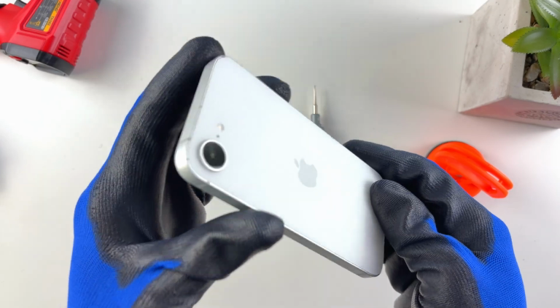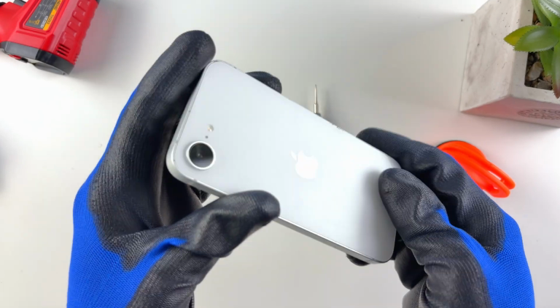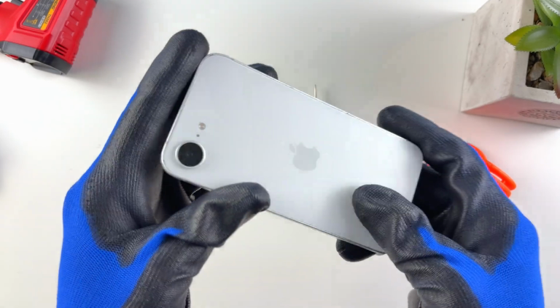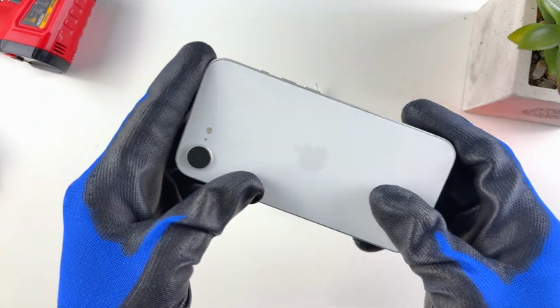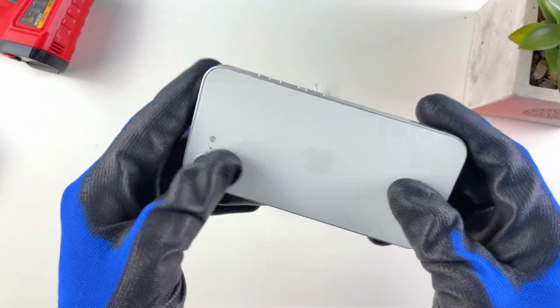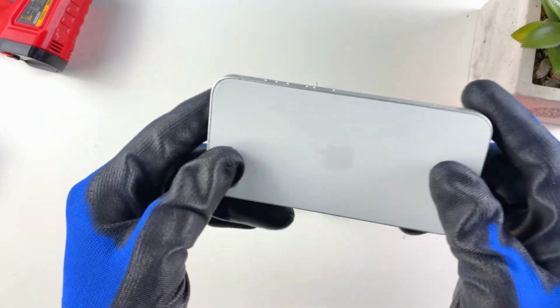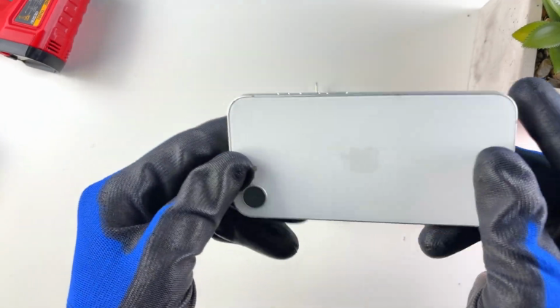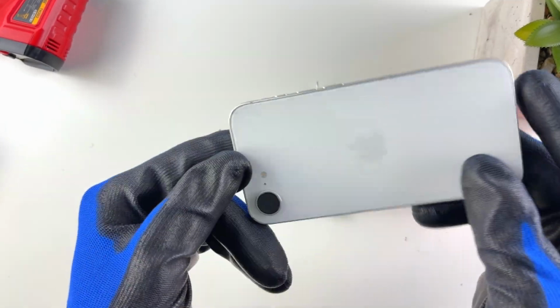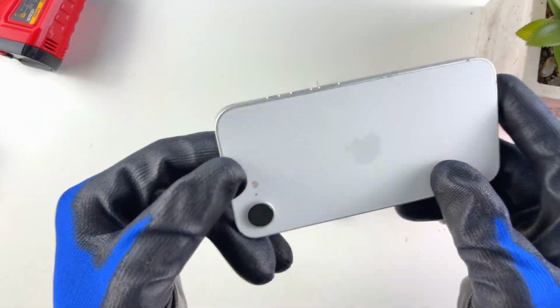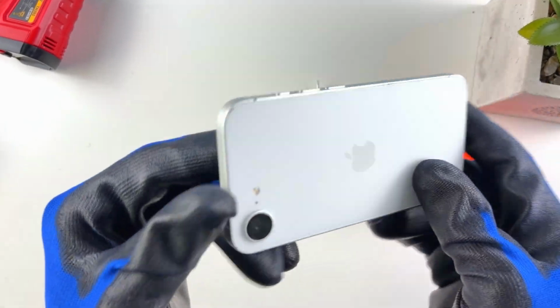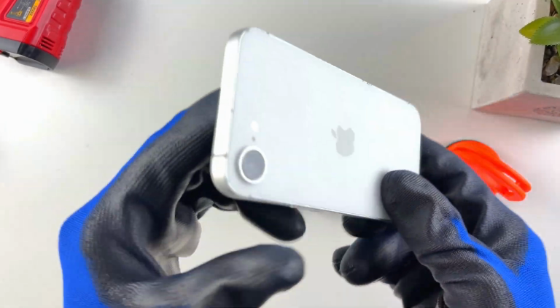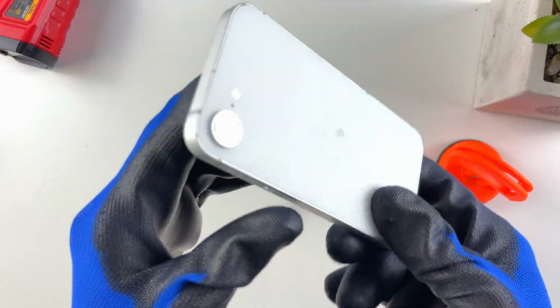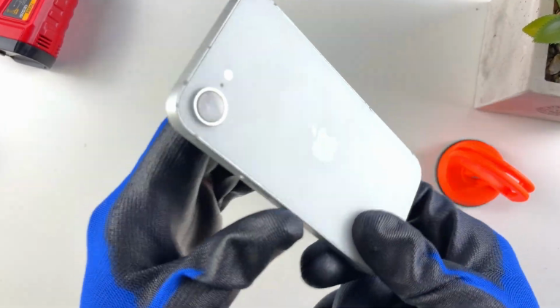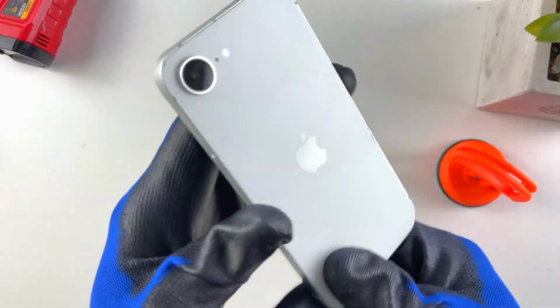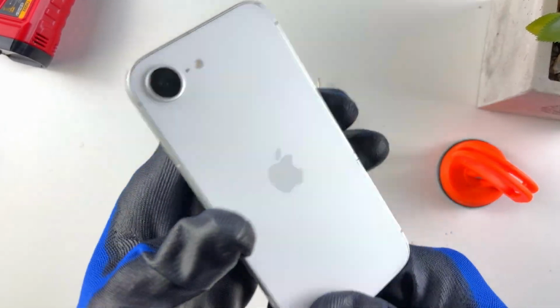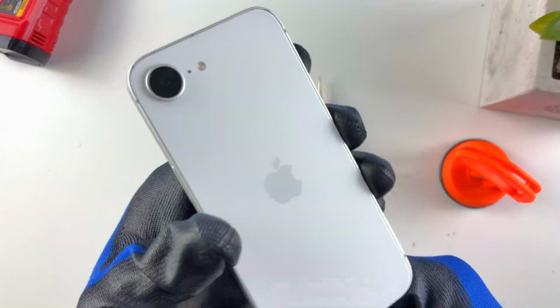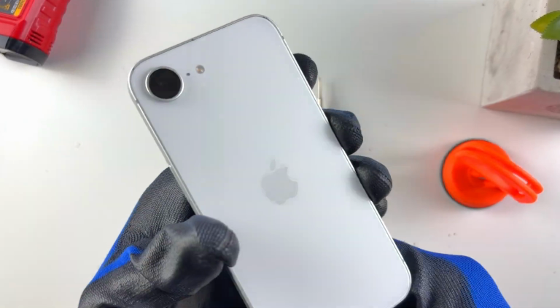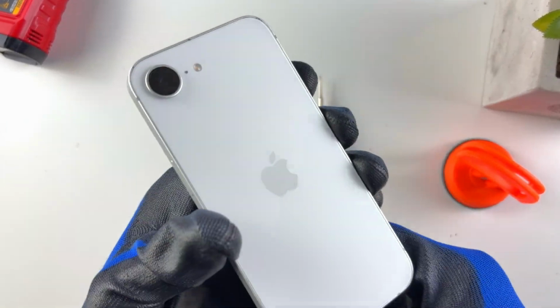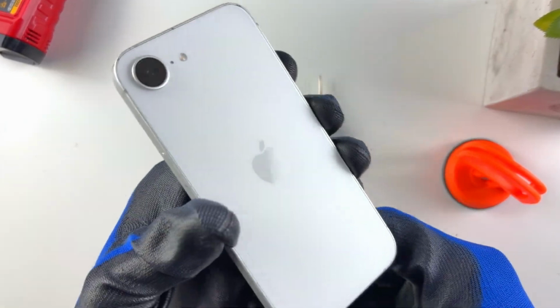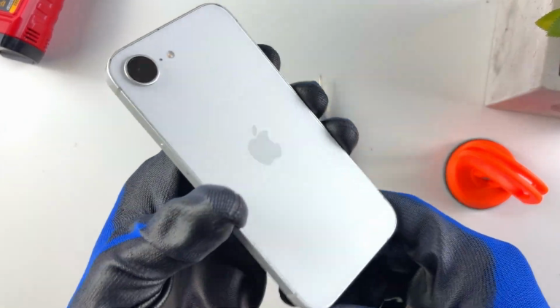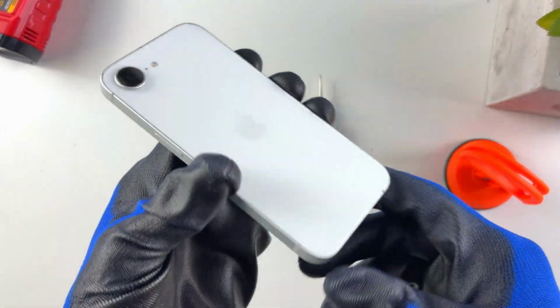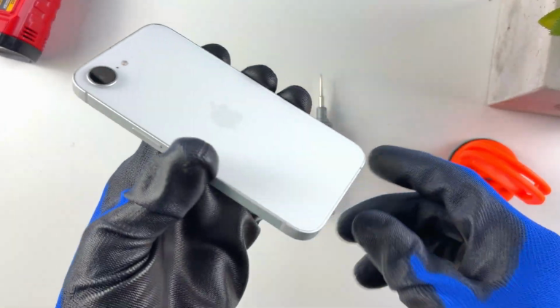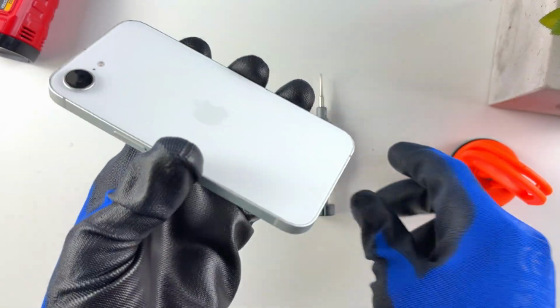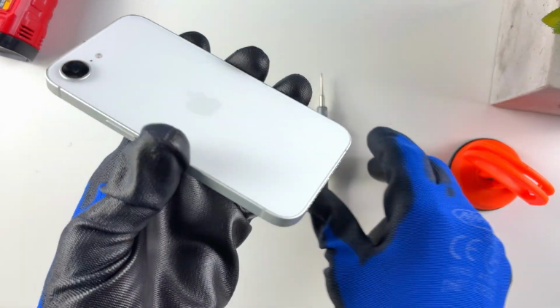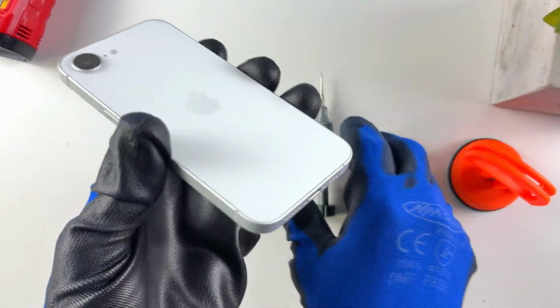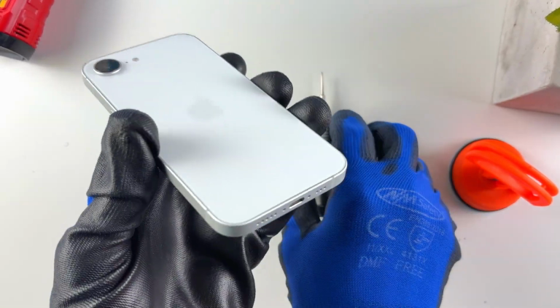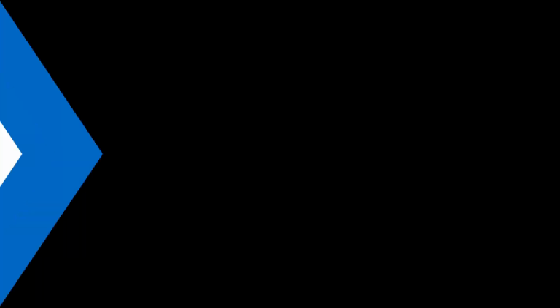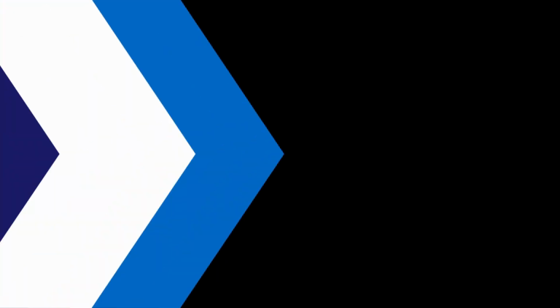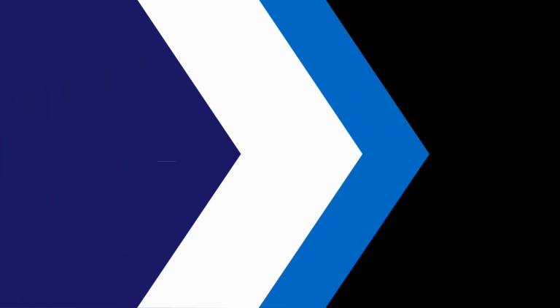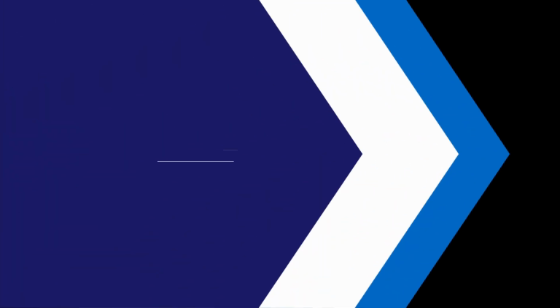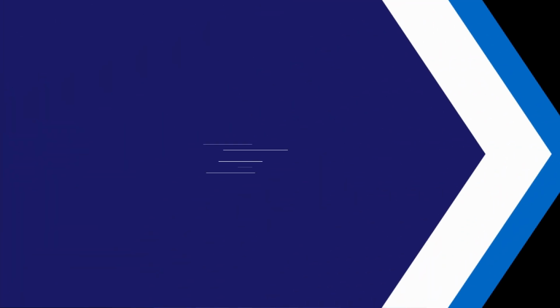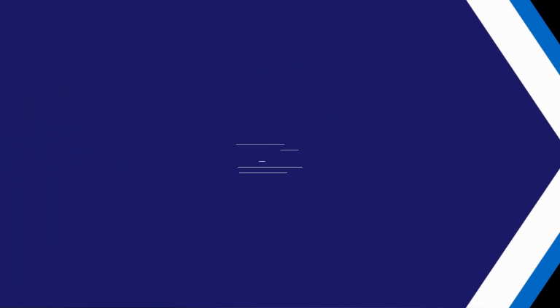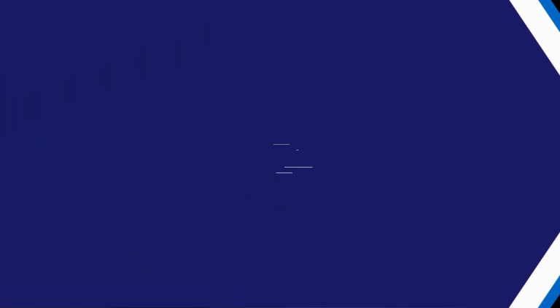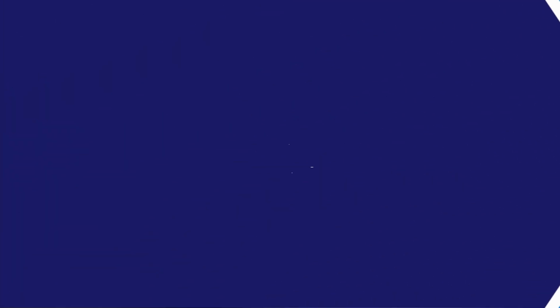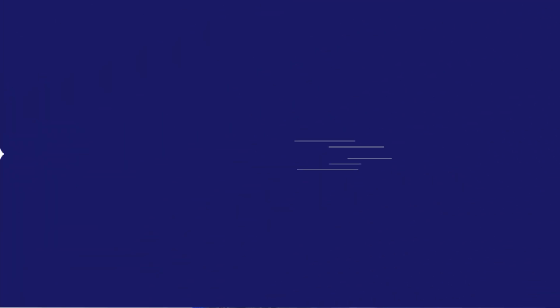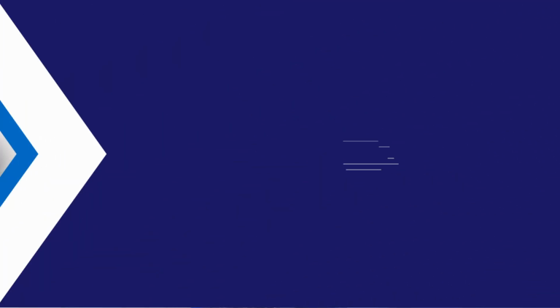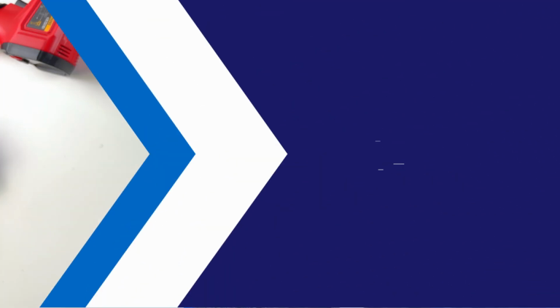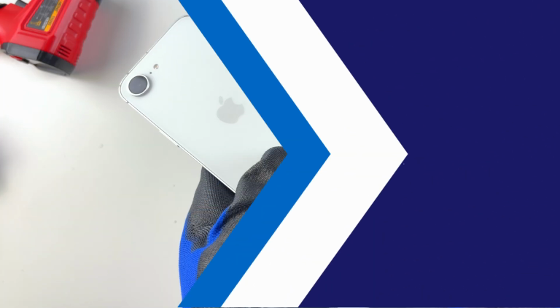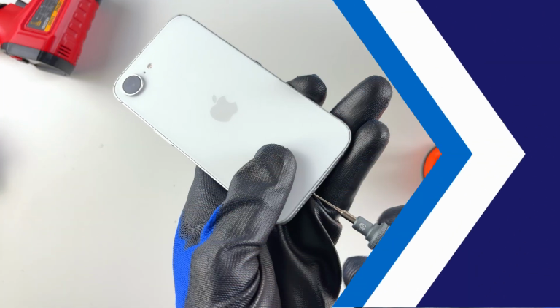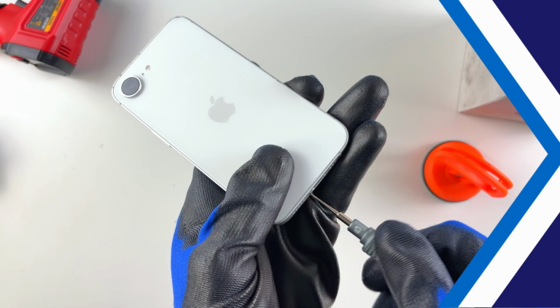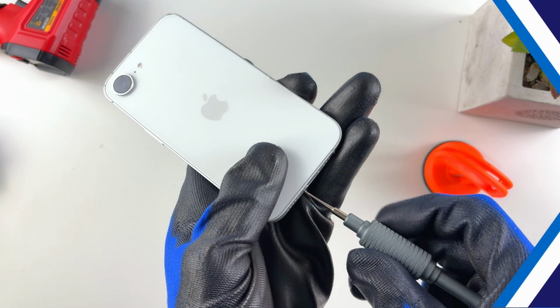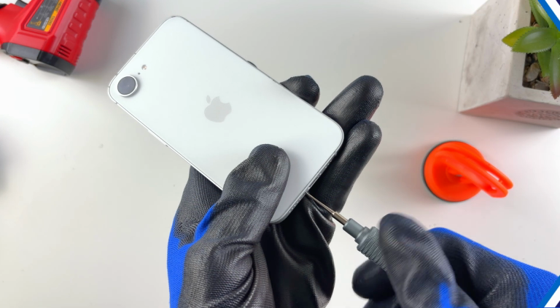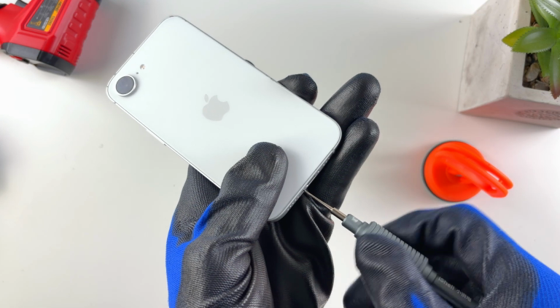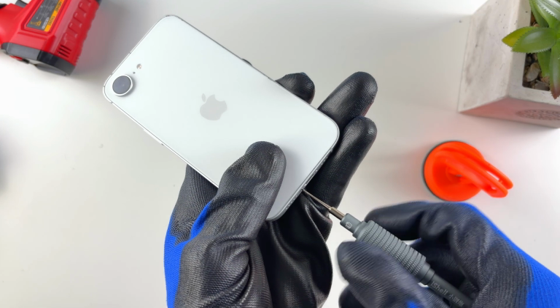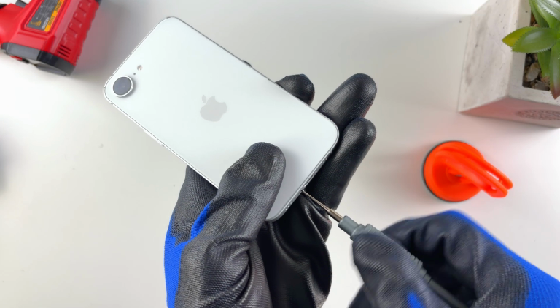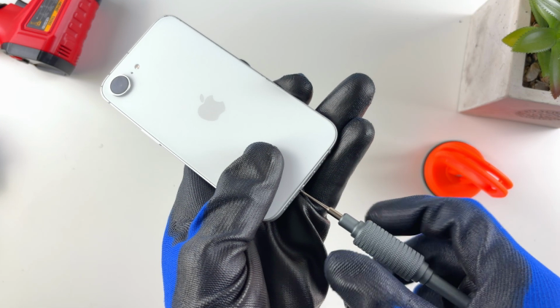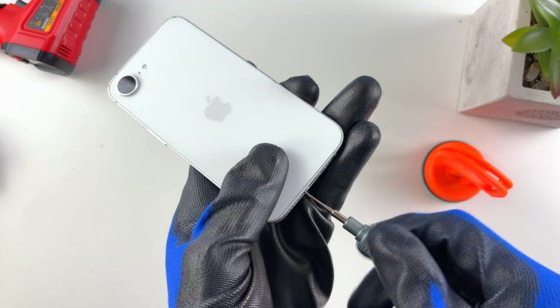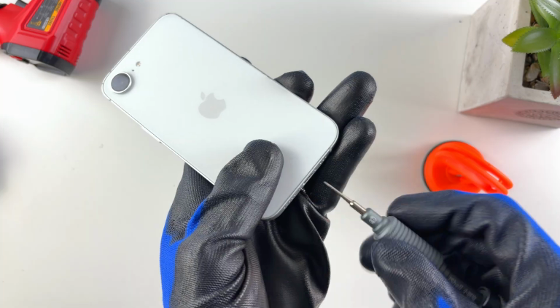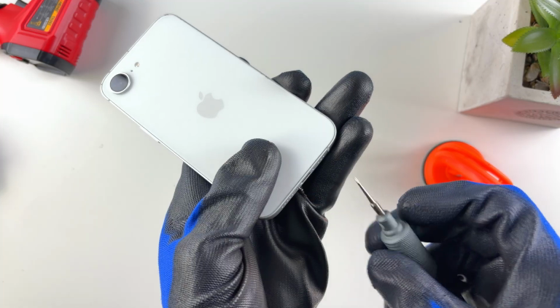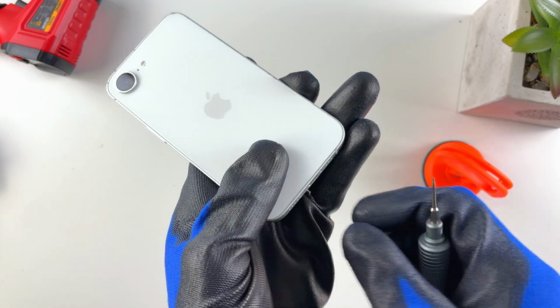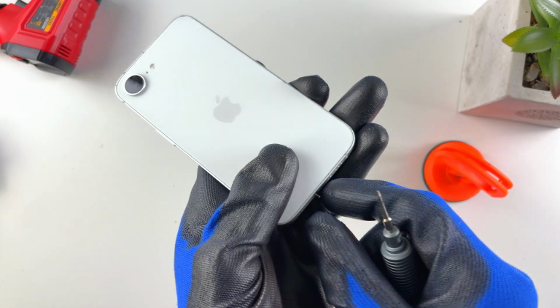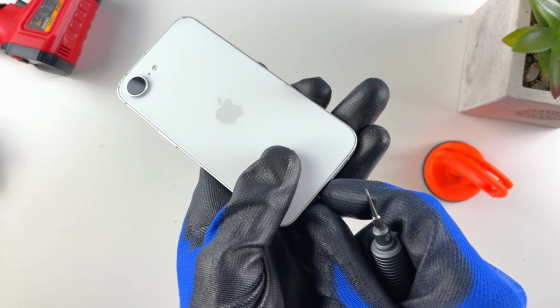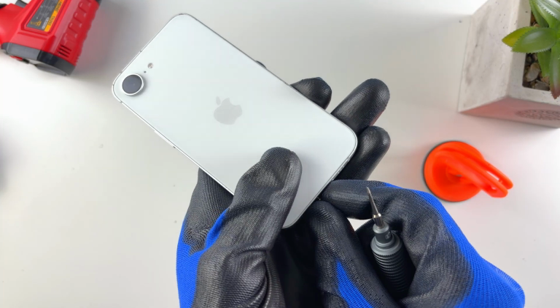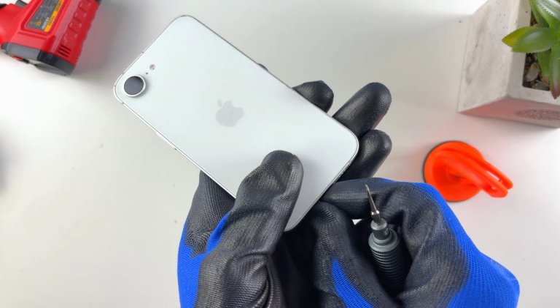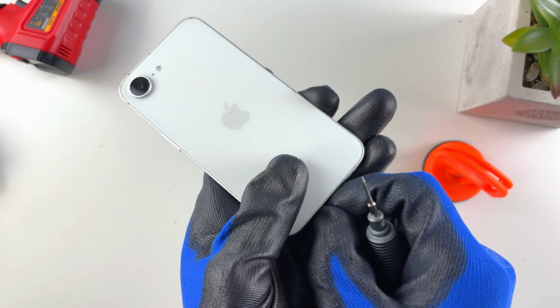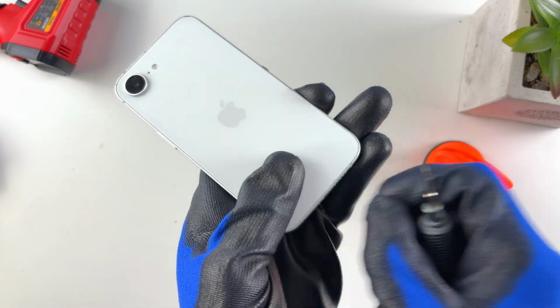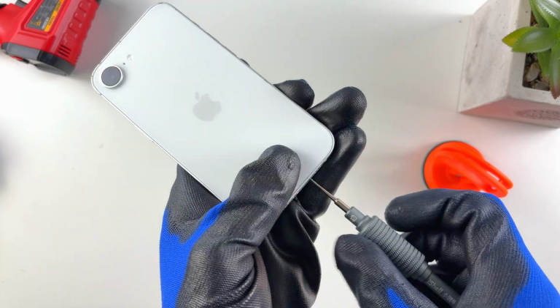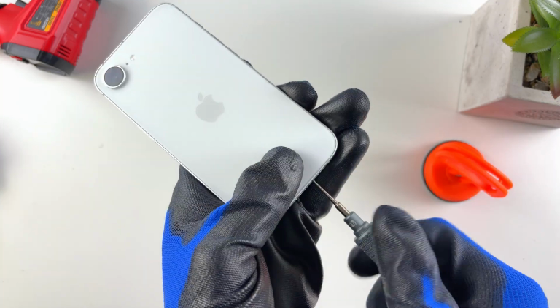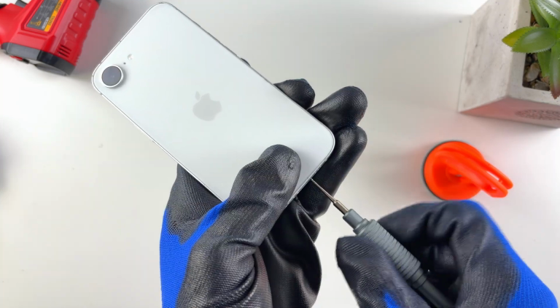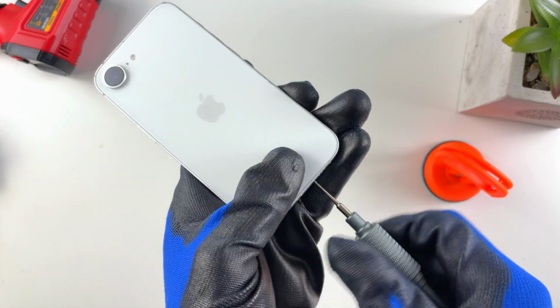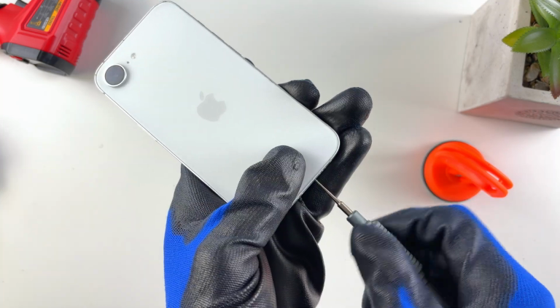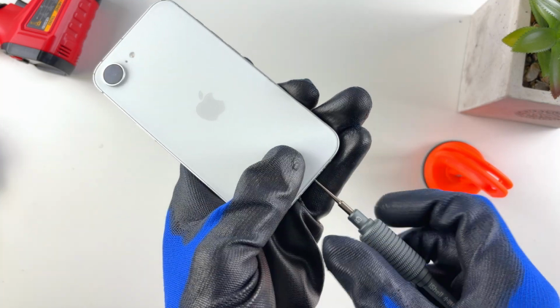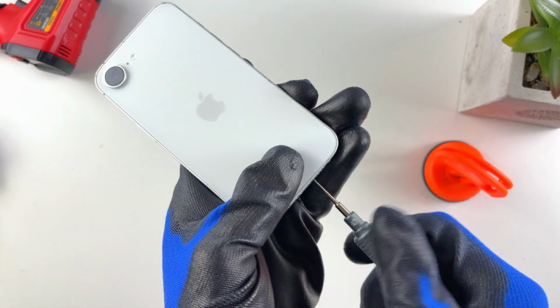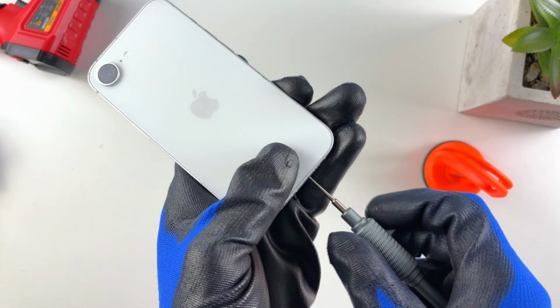In this video I'll be showing you how to replace the battery on the iPhone 16e. First thing we want to do is take out the two pentalobe screws — this is the first thing we need to do when opening any iPhone.